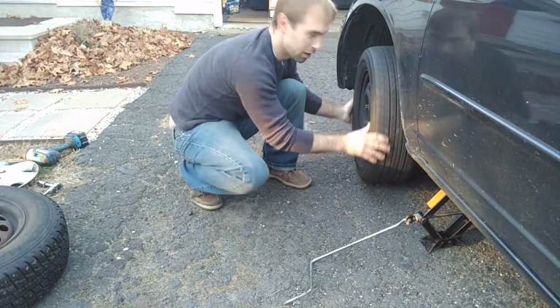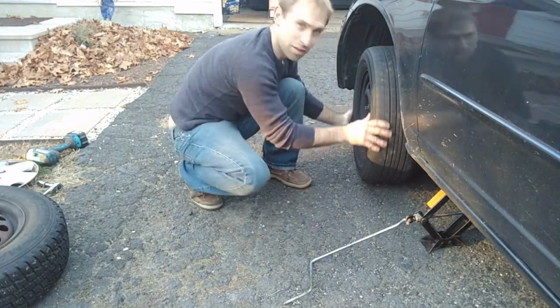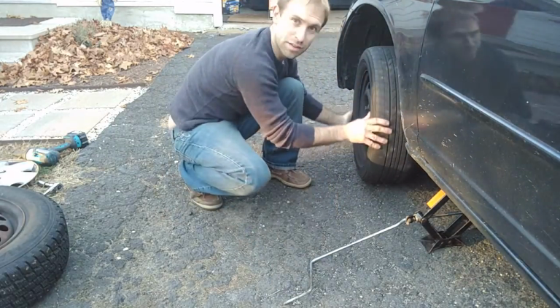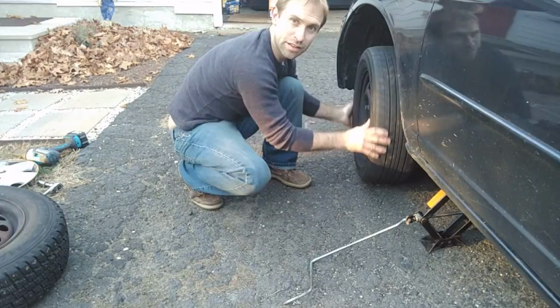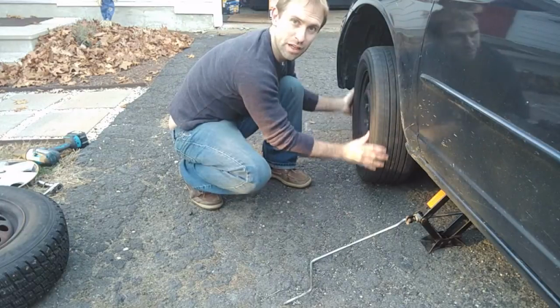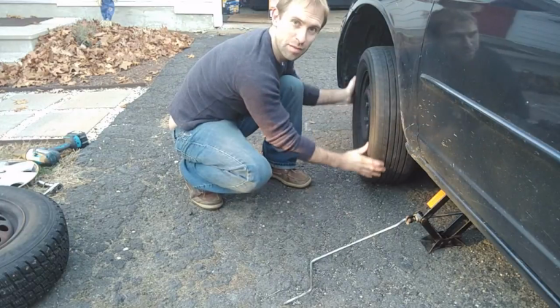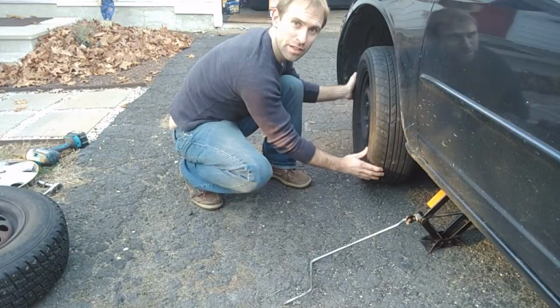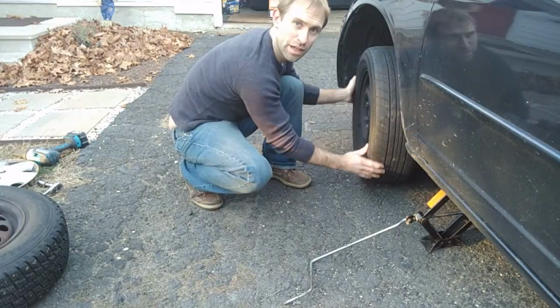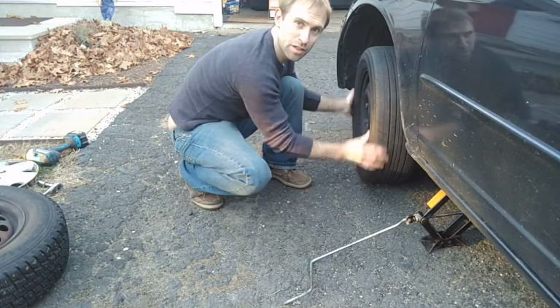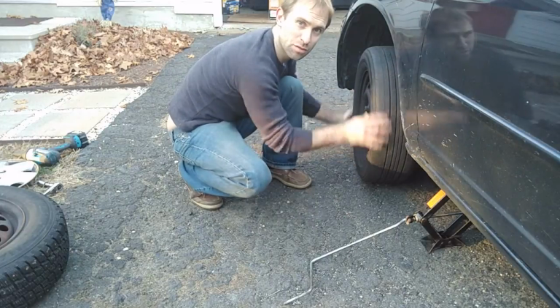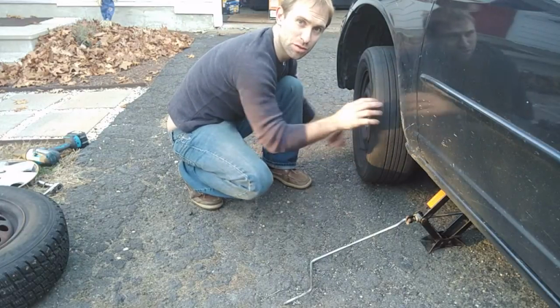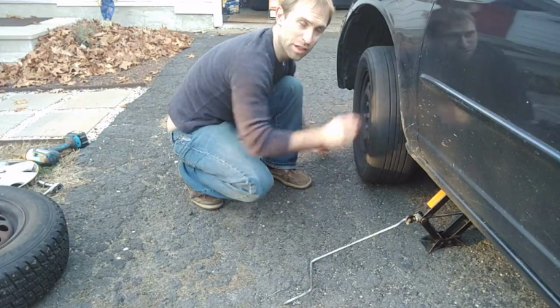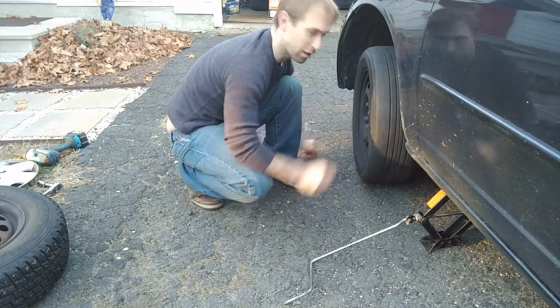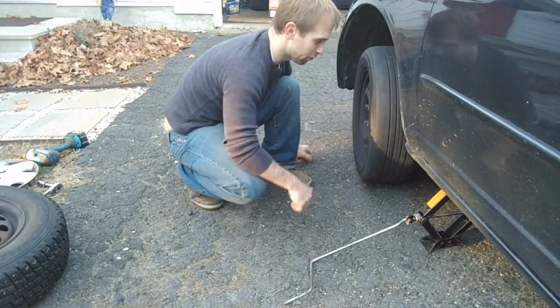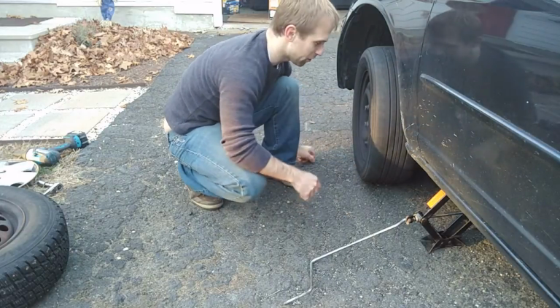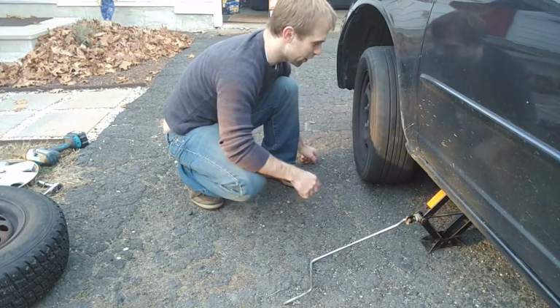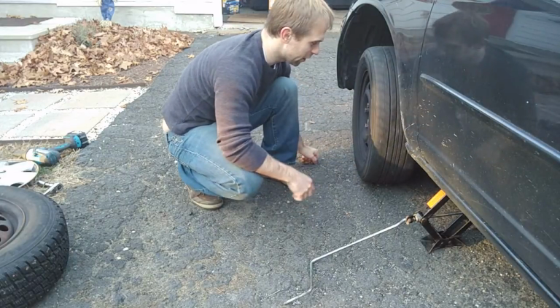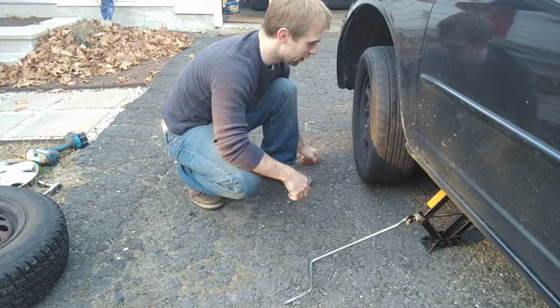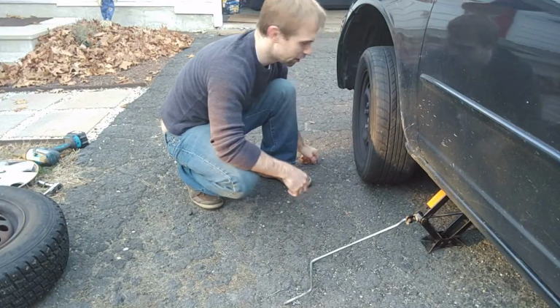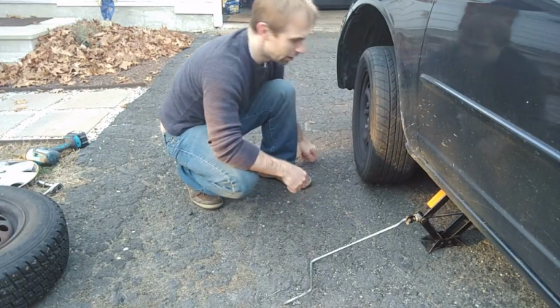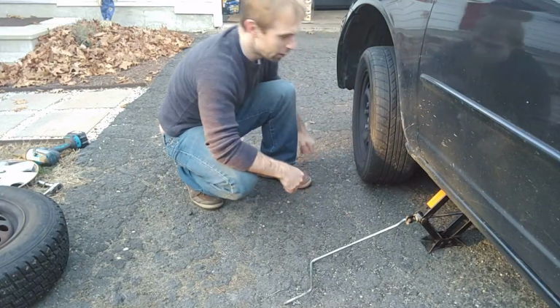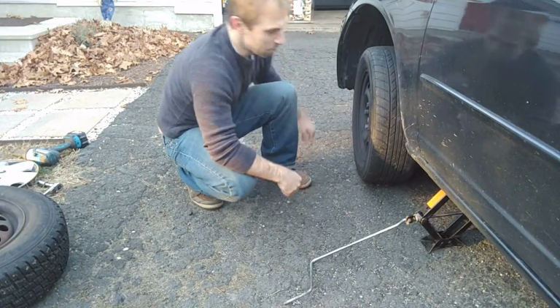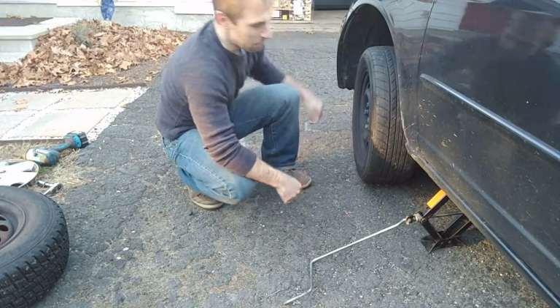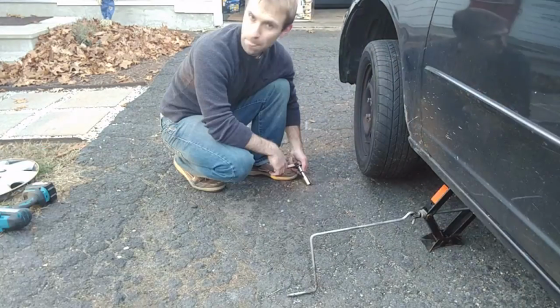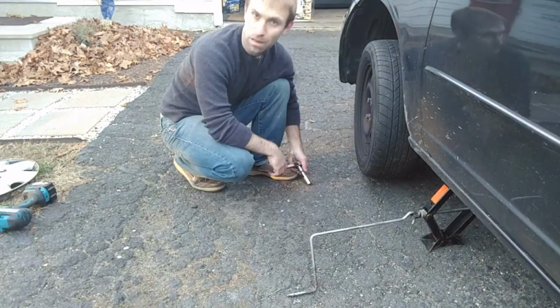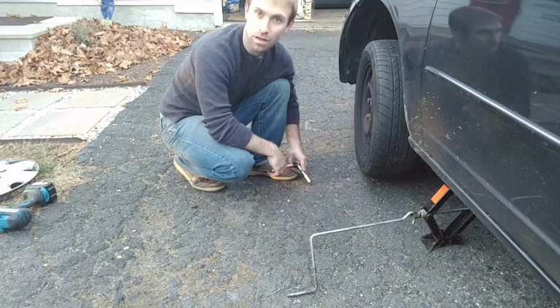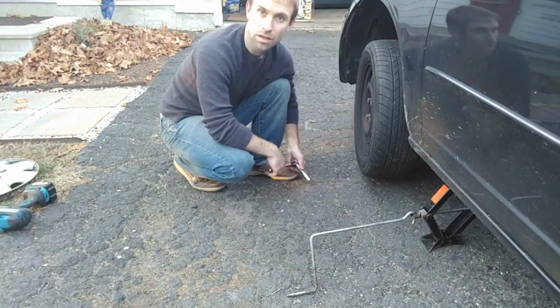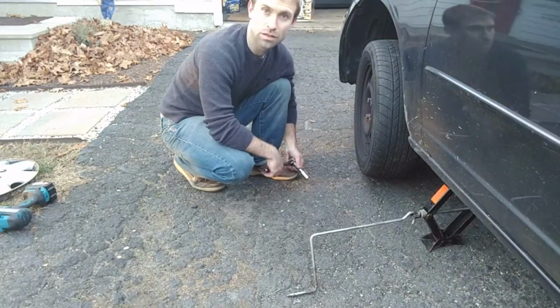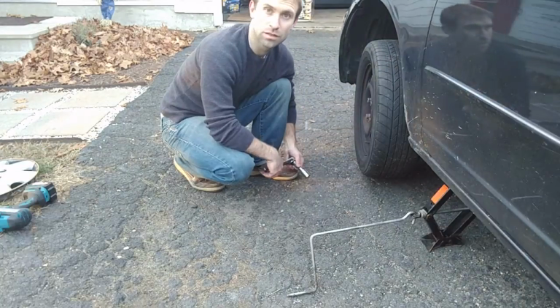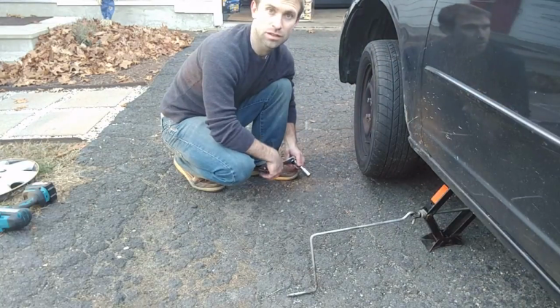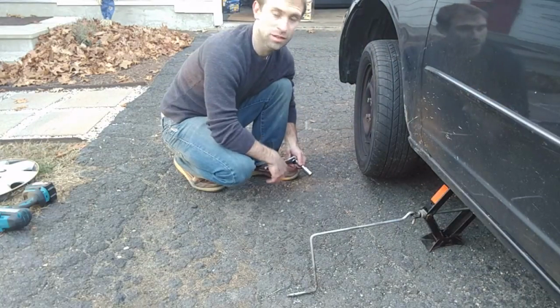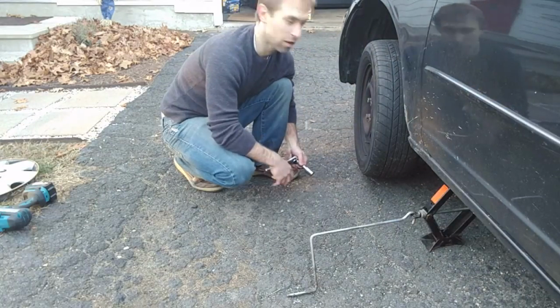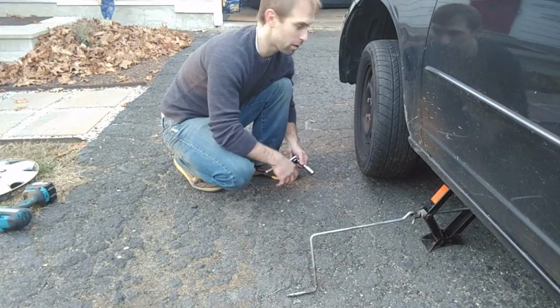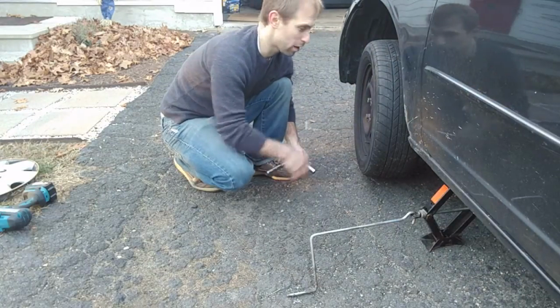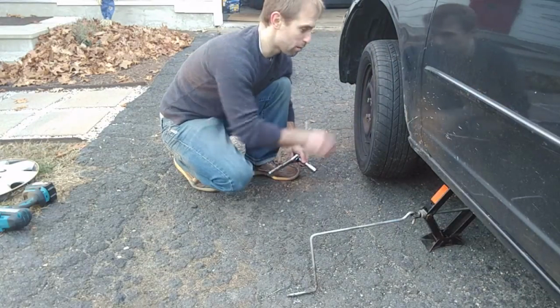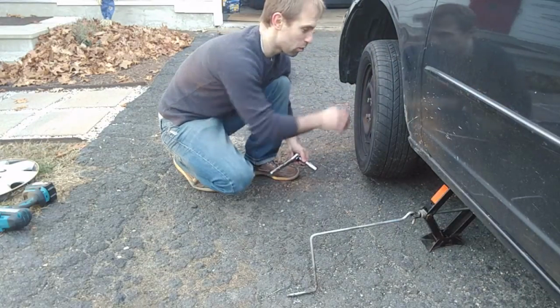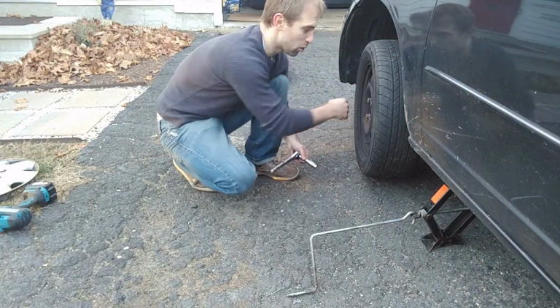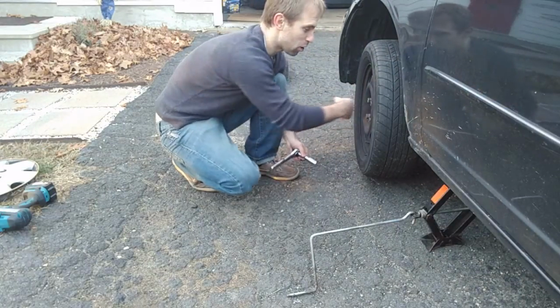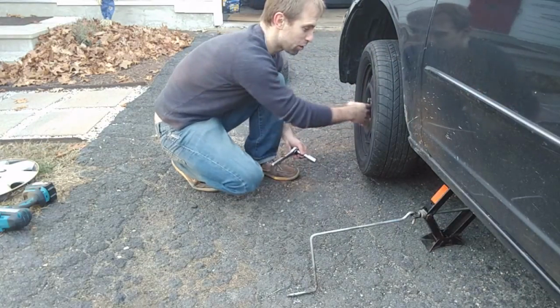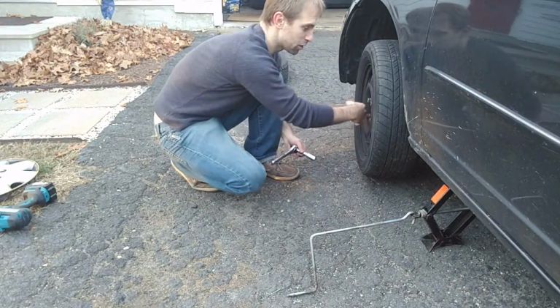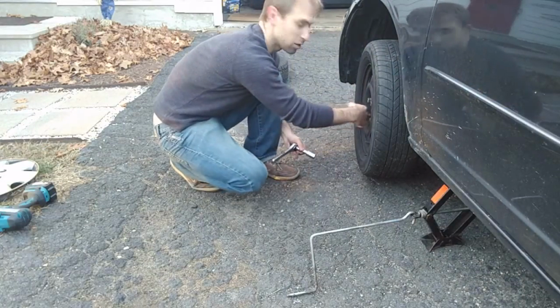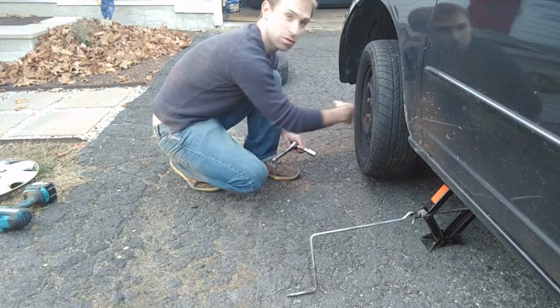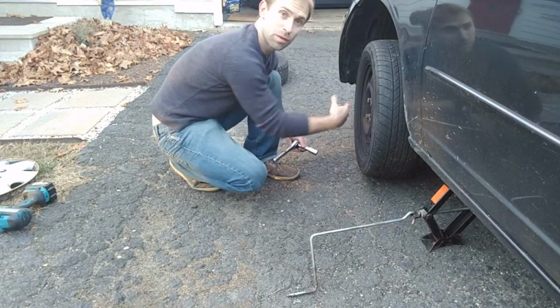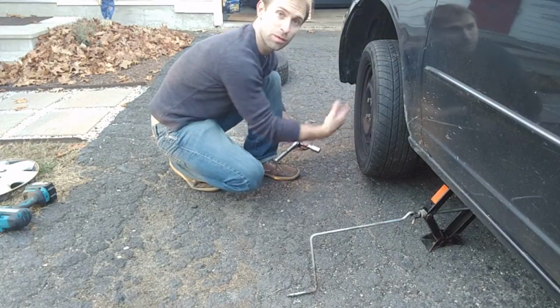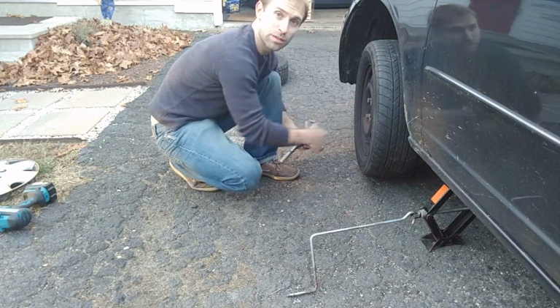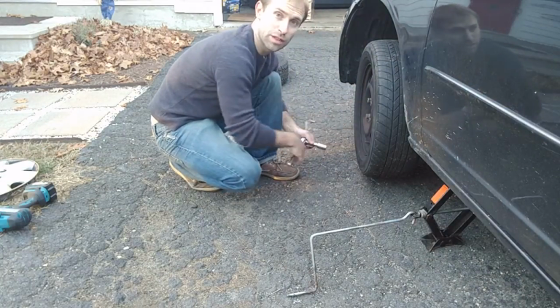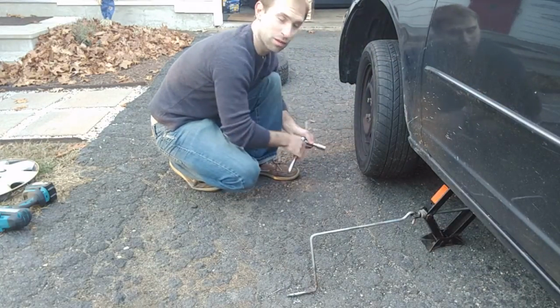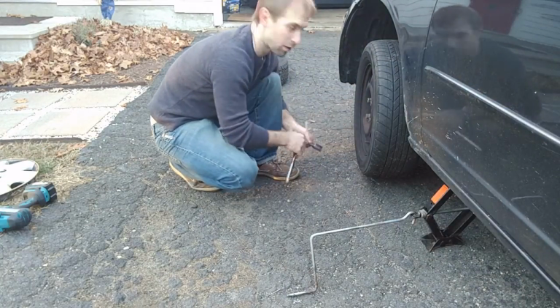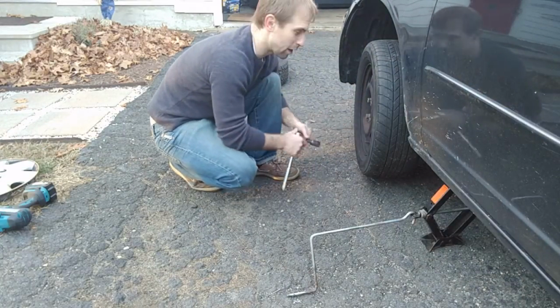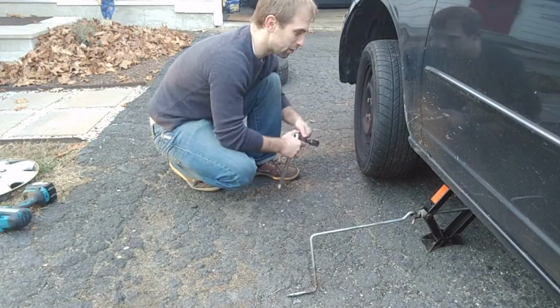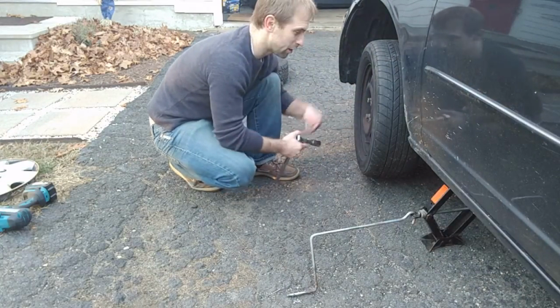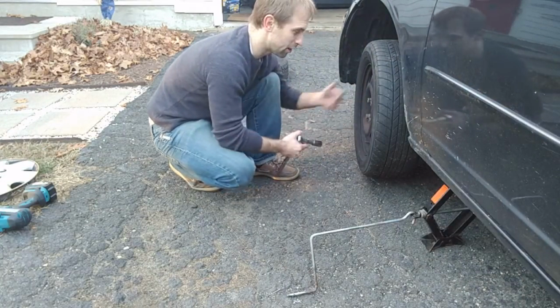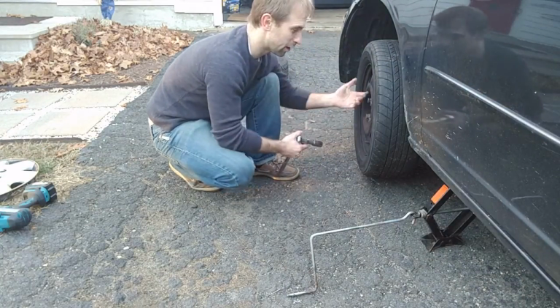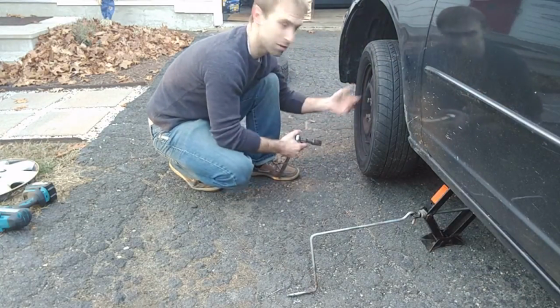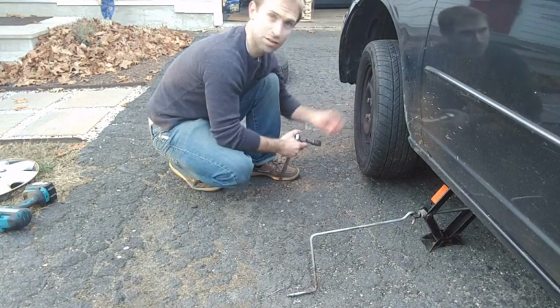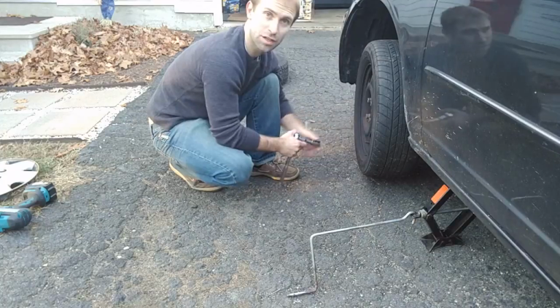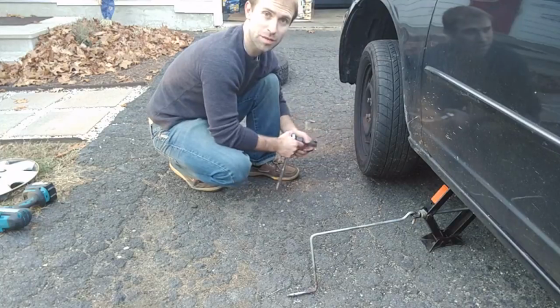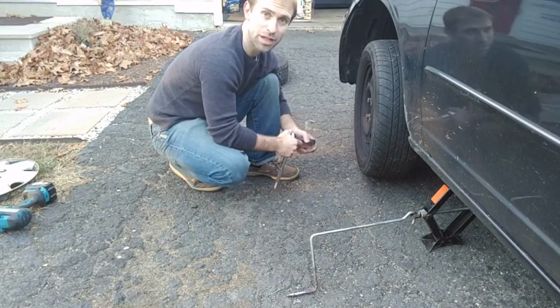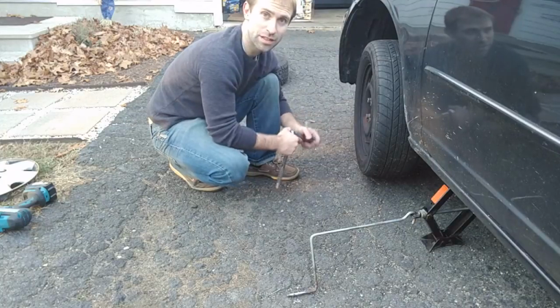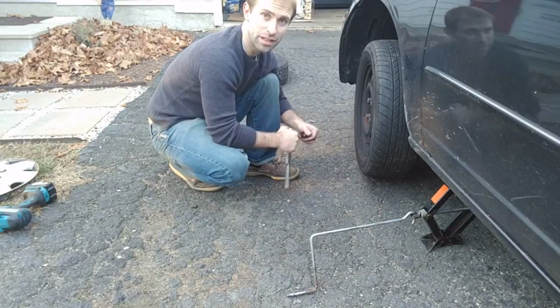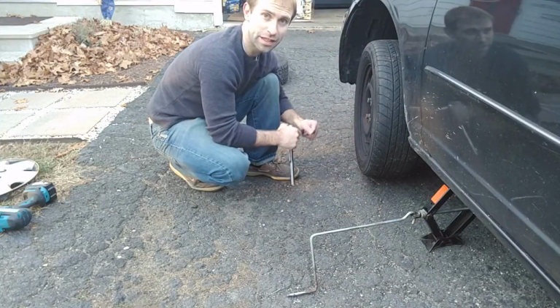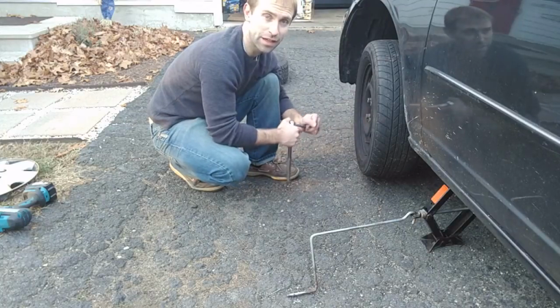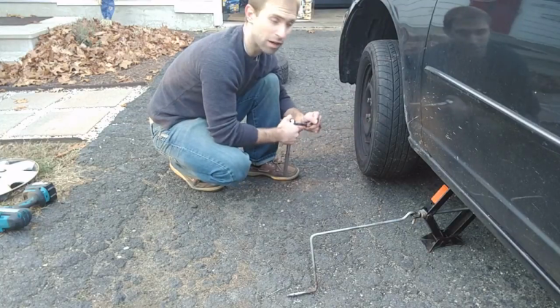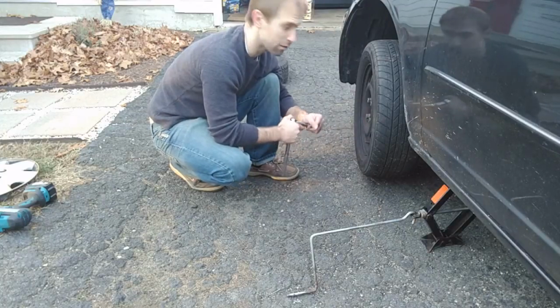You'll see now my tire is rotating freely. Since I broke all these loose while it was on the ground, now these are going to be easy to get off.